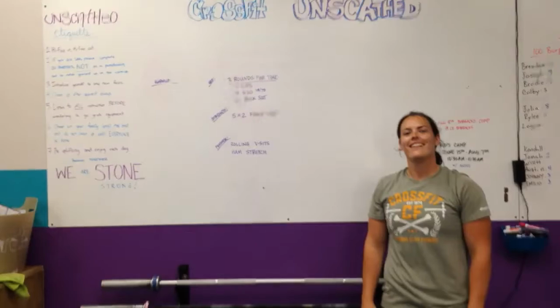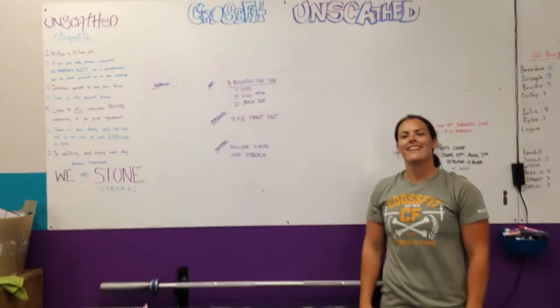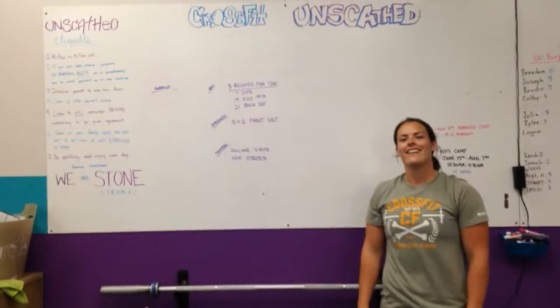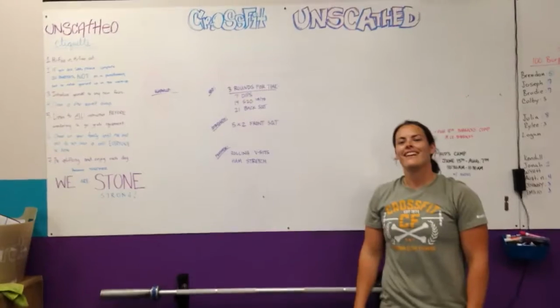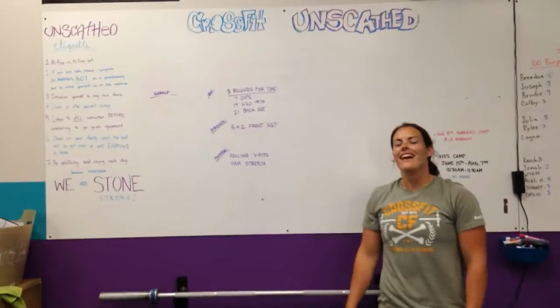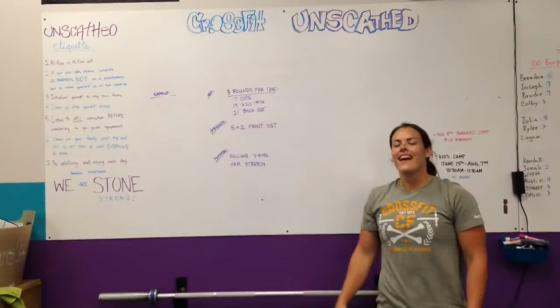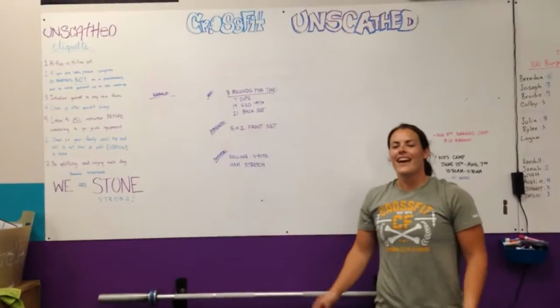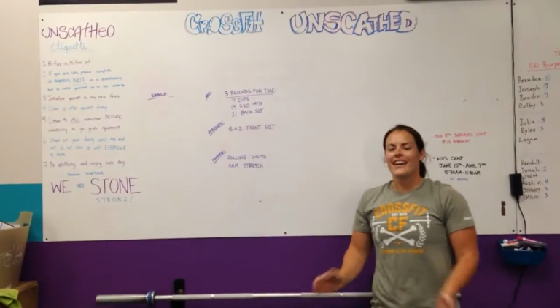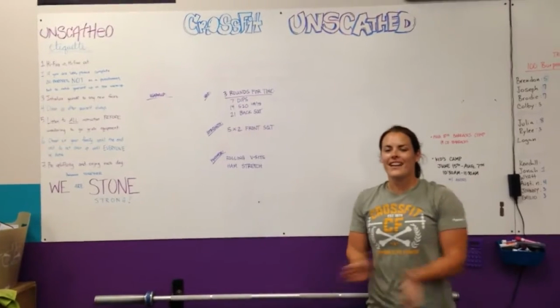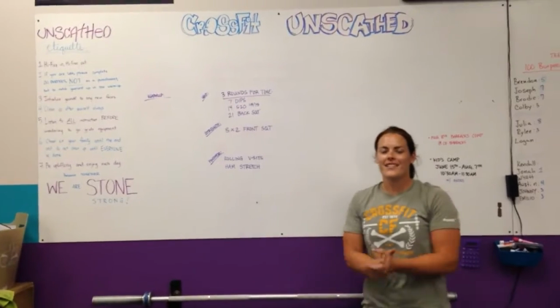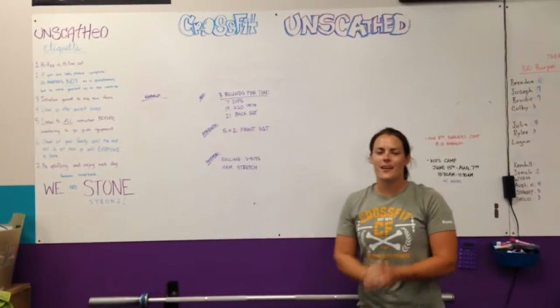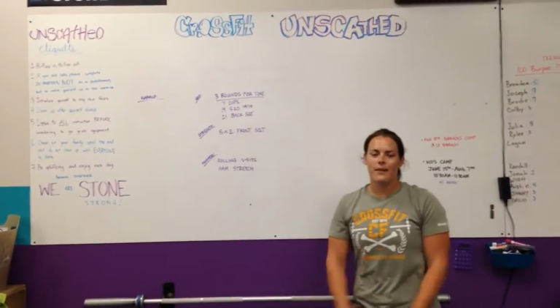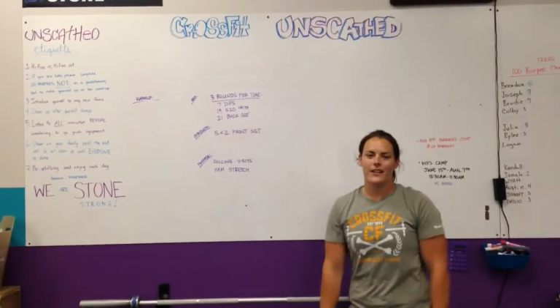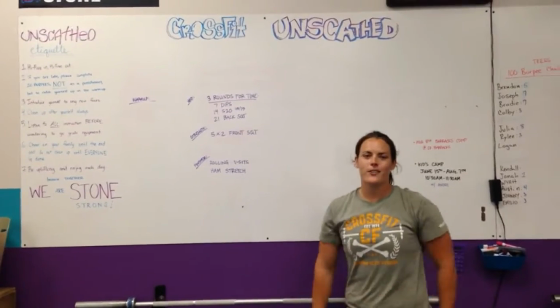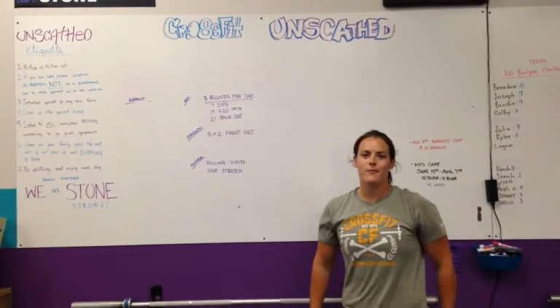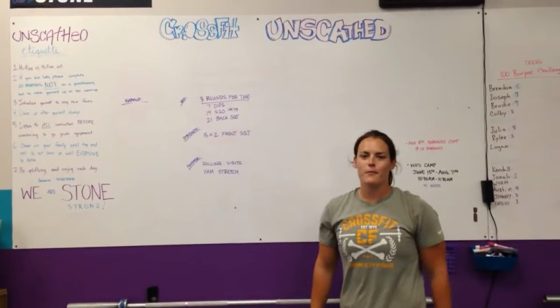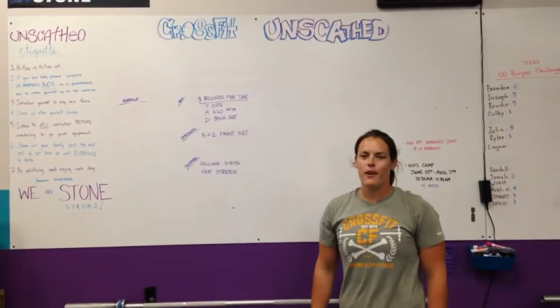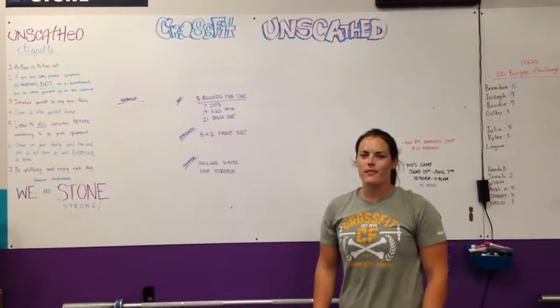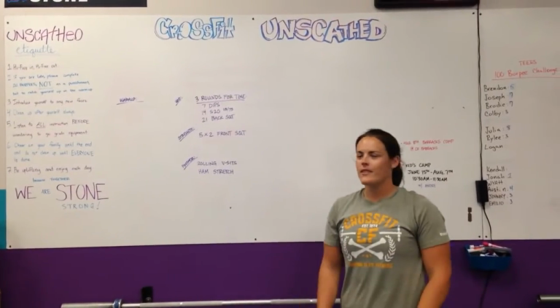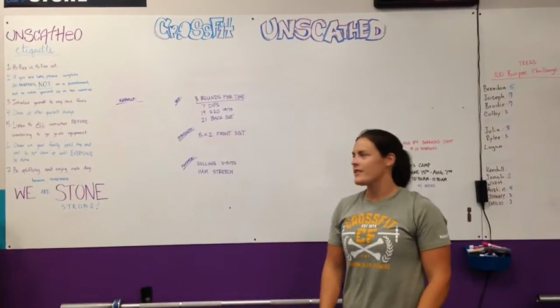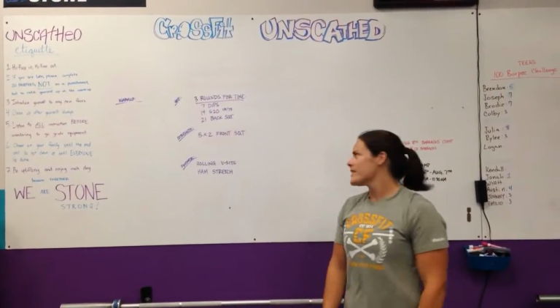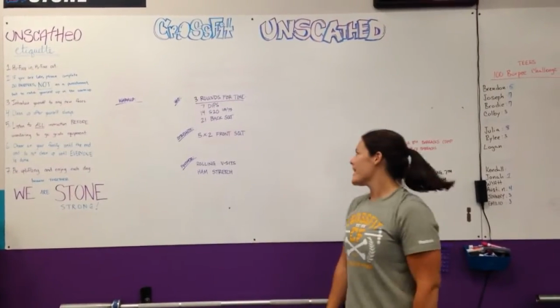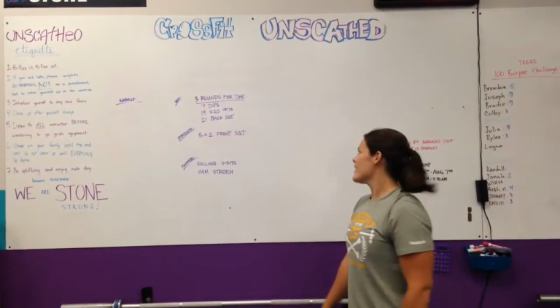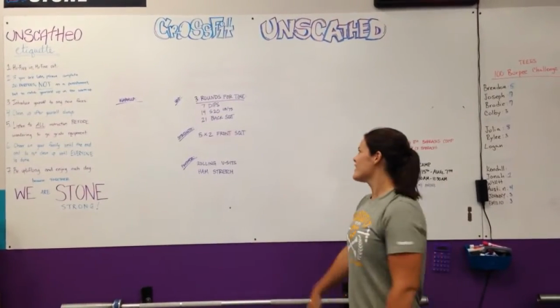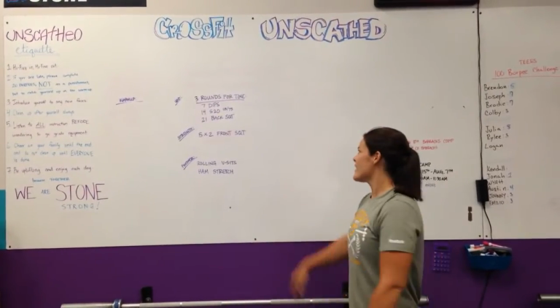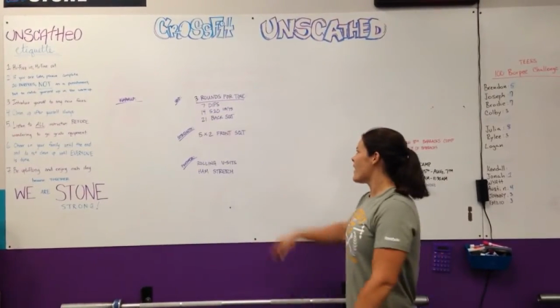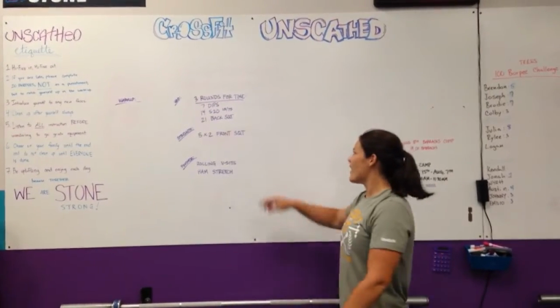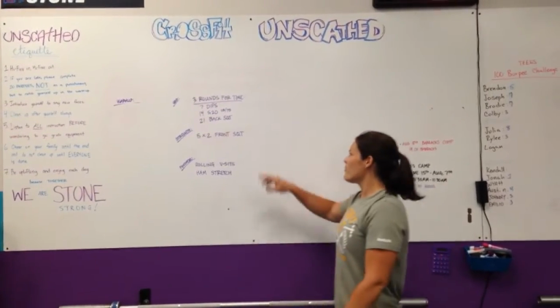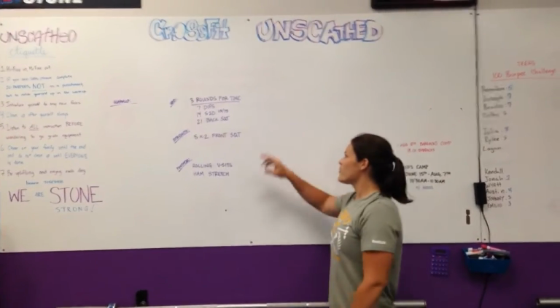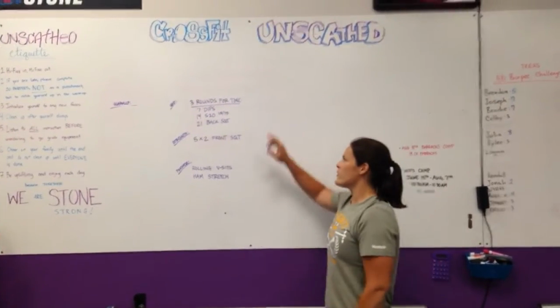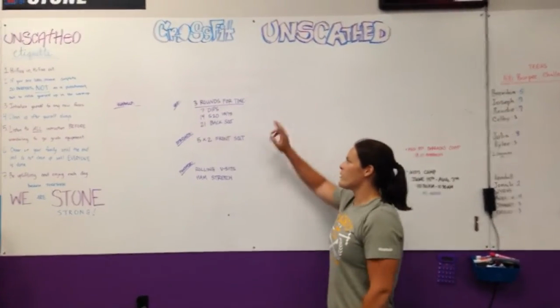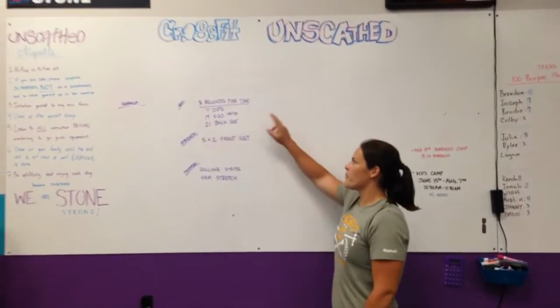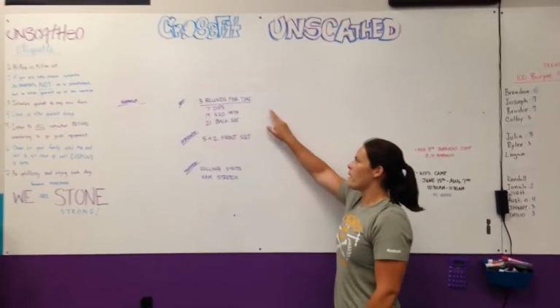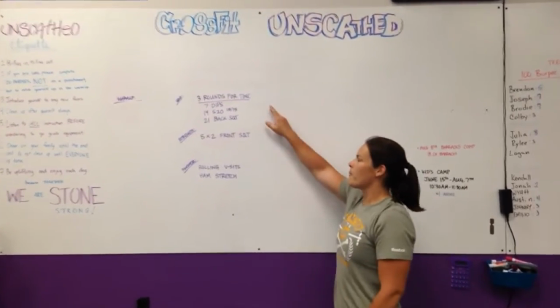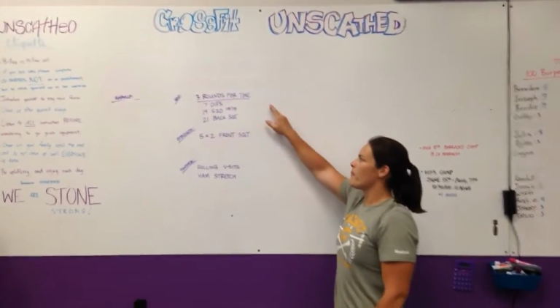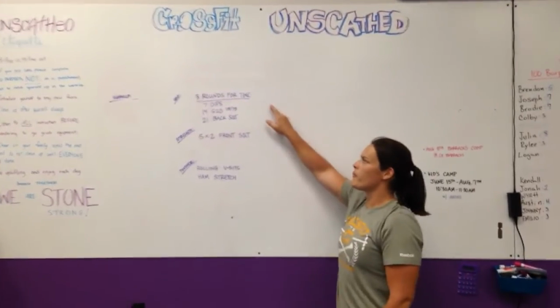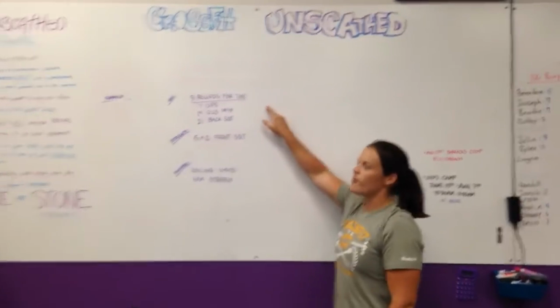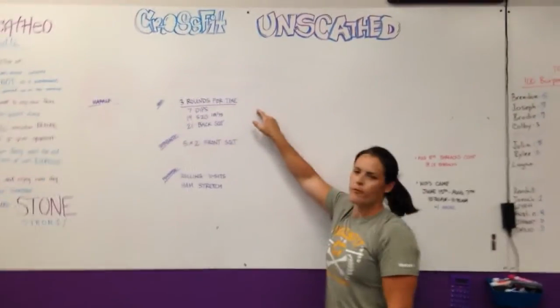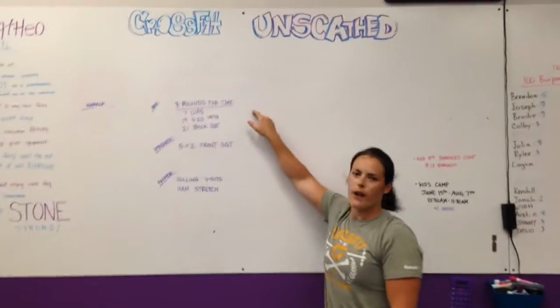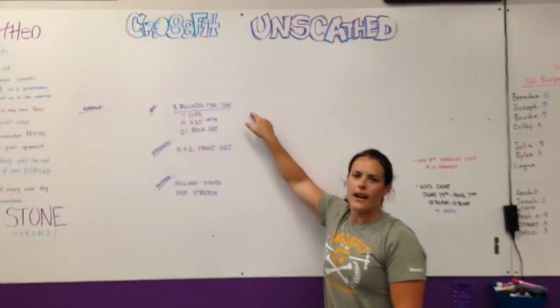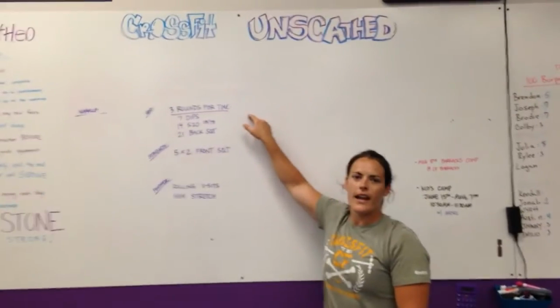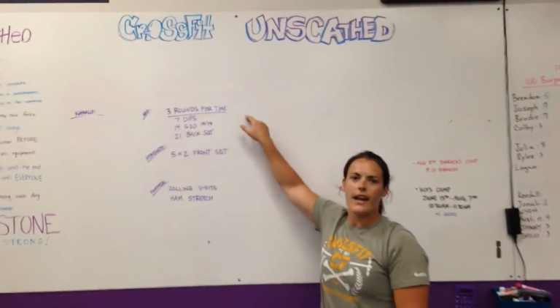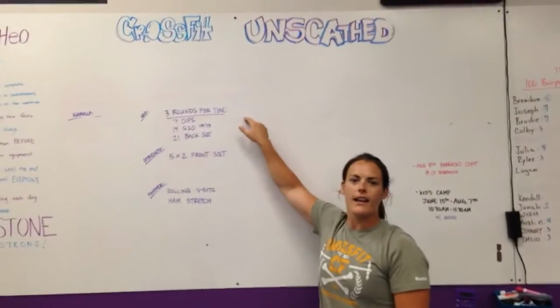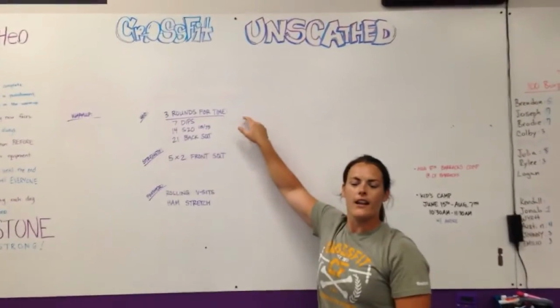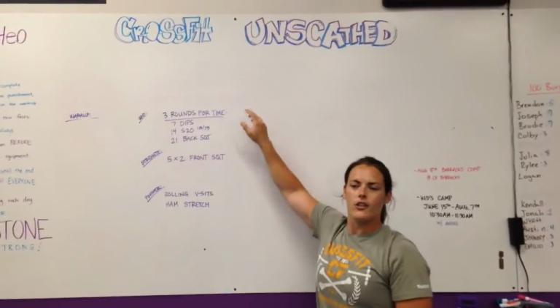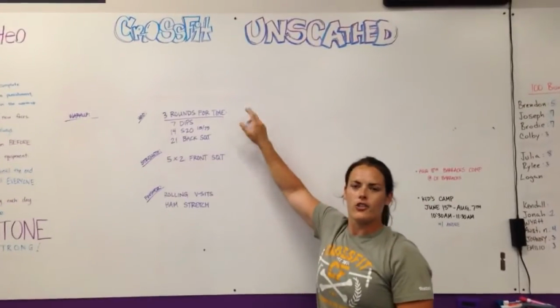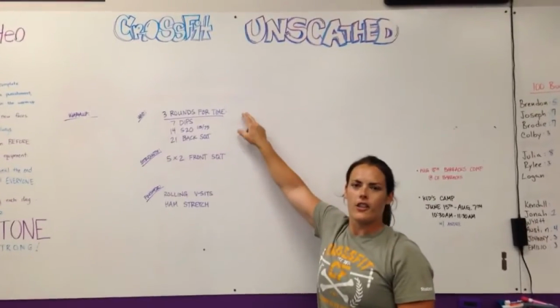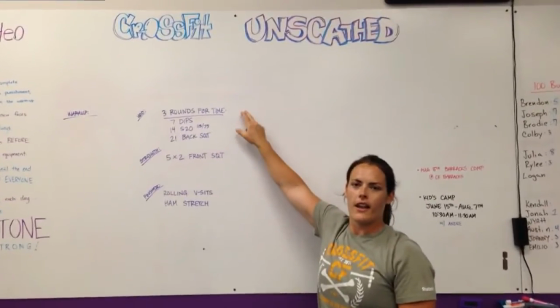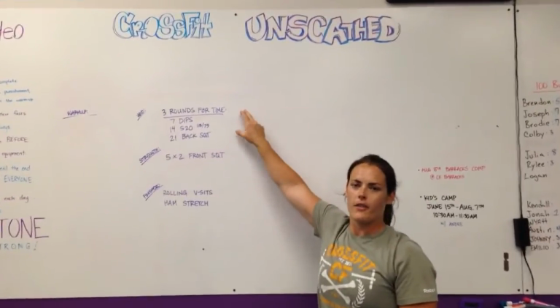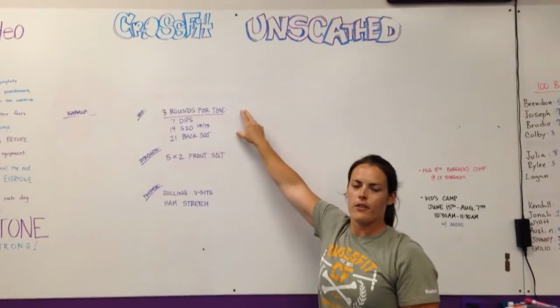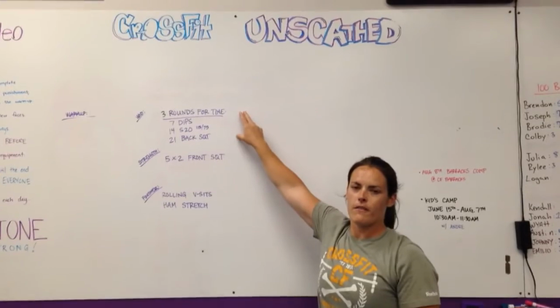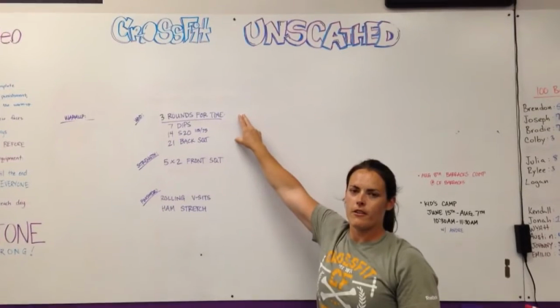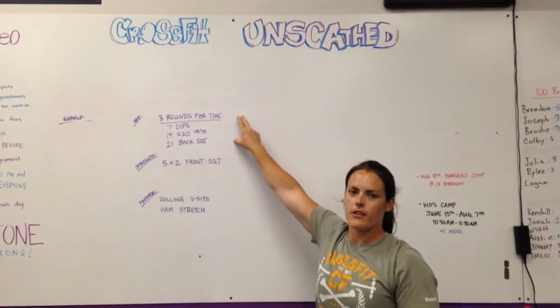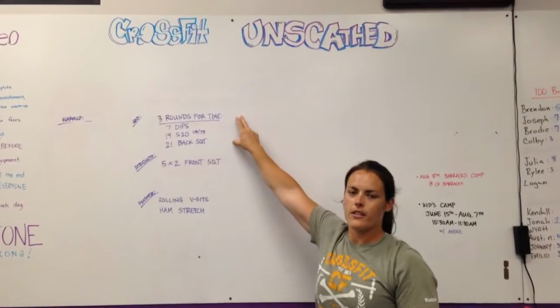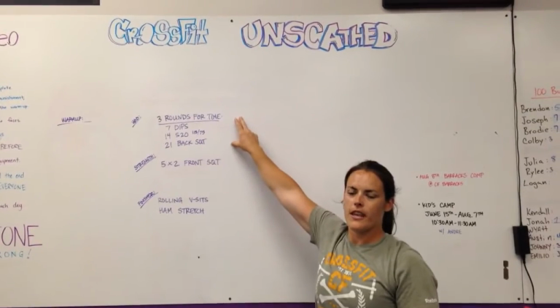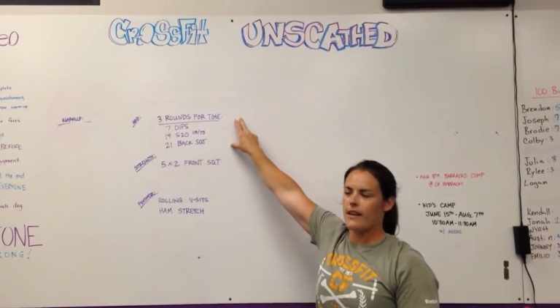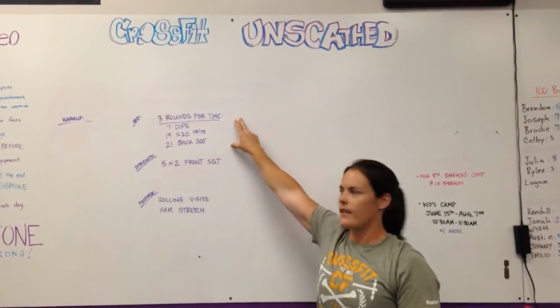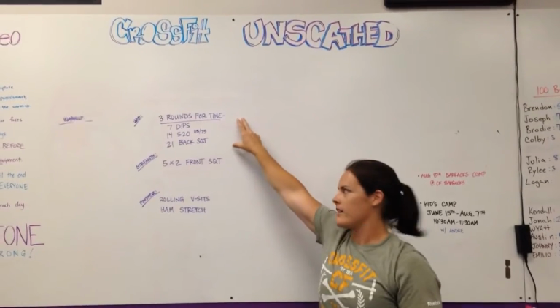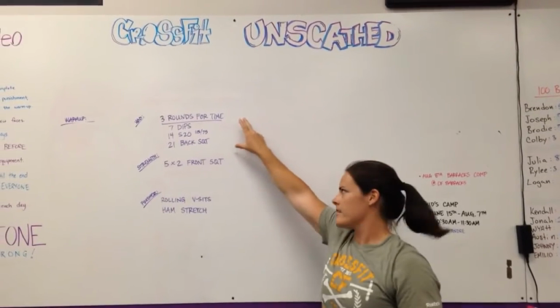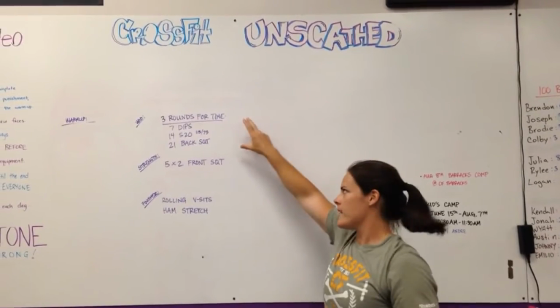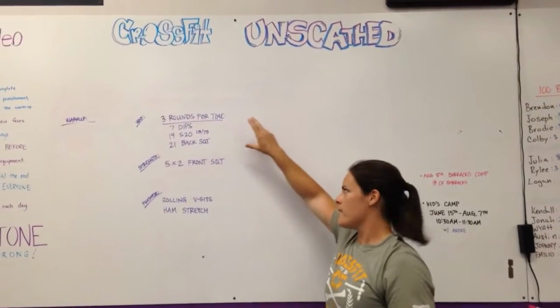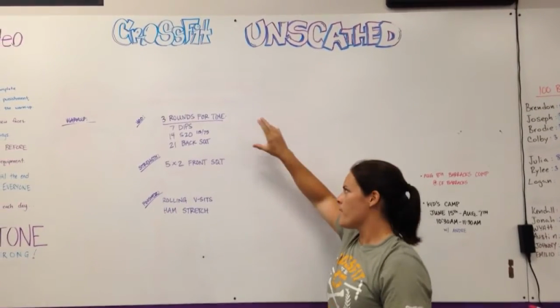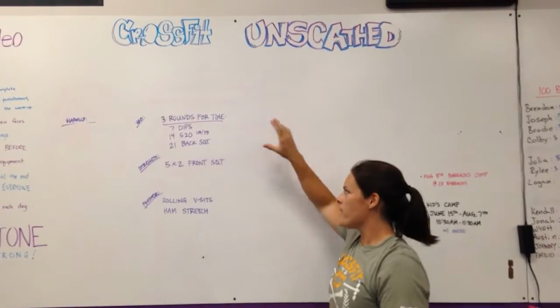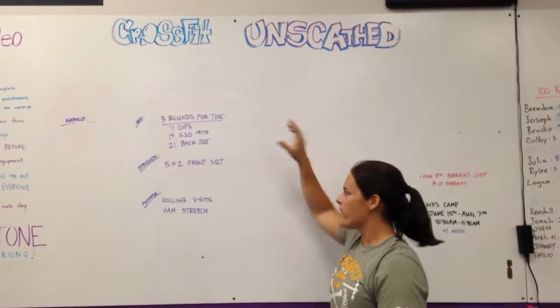Hey guys, coming at you from CrossFit Unscathed. We're doing the rep prep for Friday, July 31st, last day of the month.